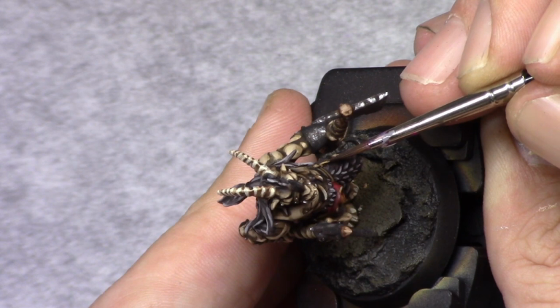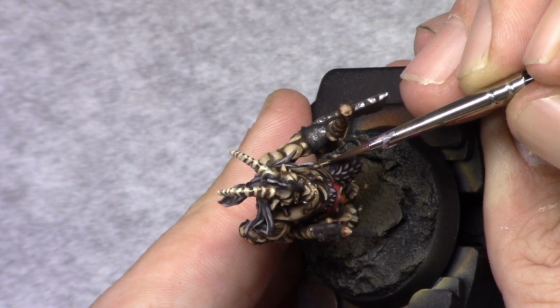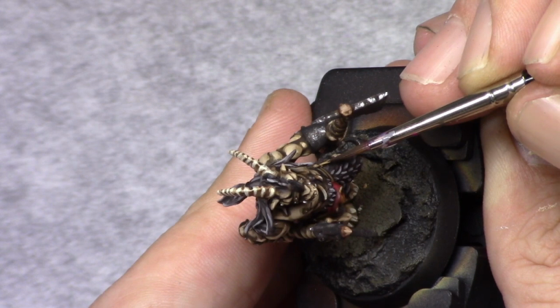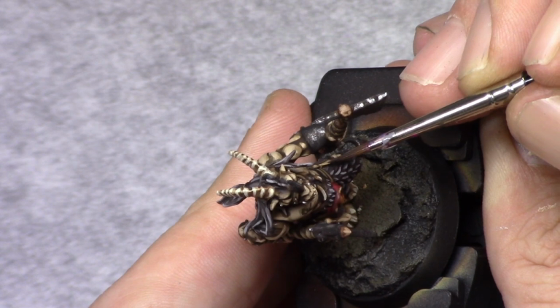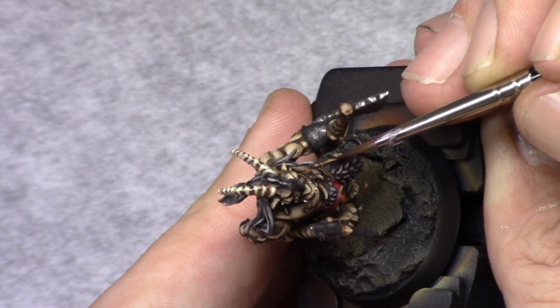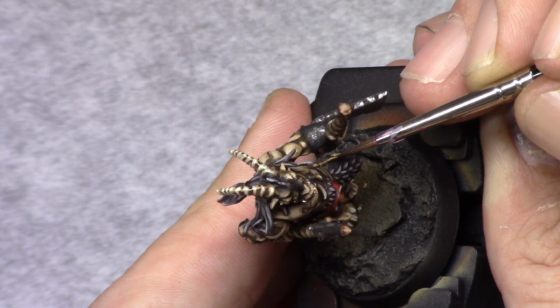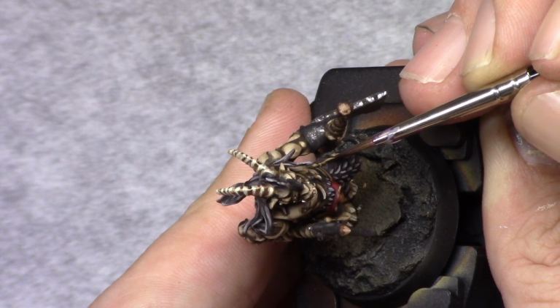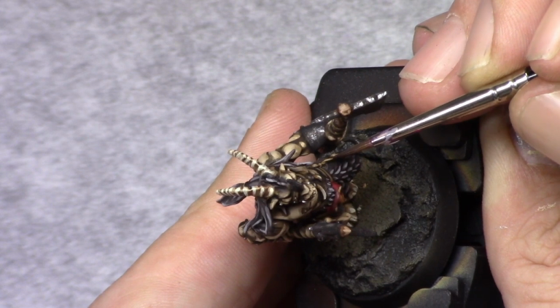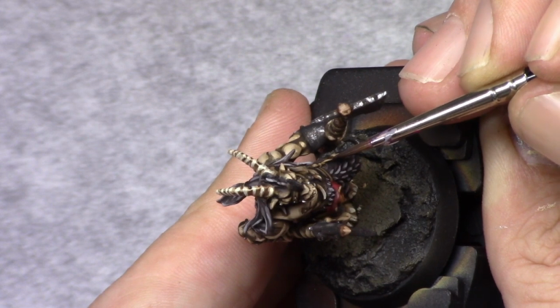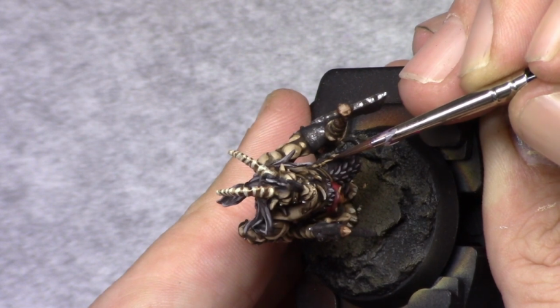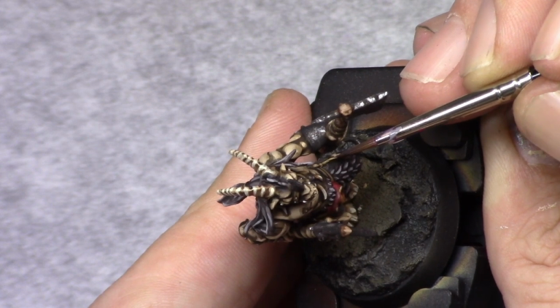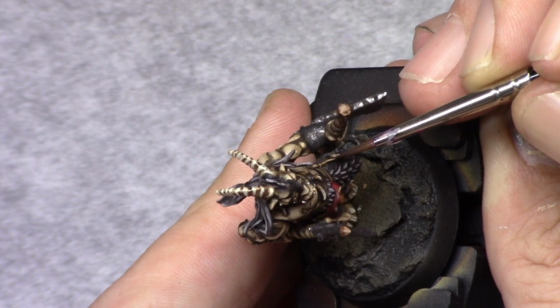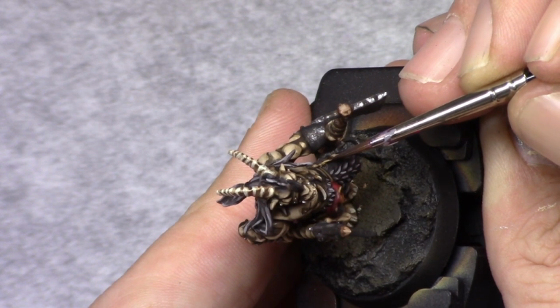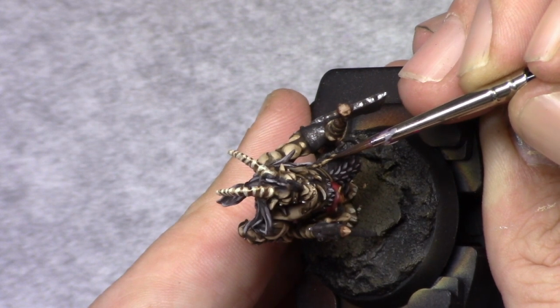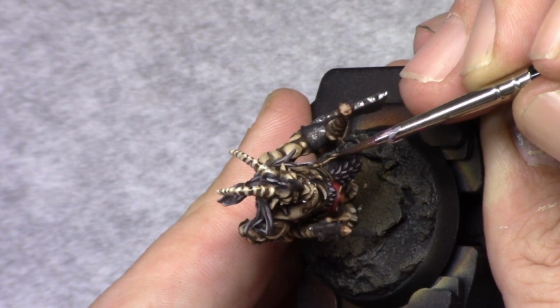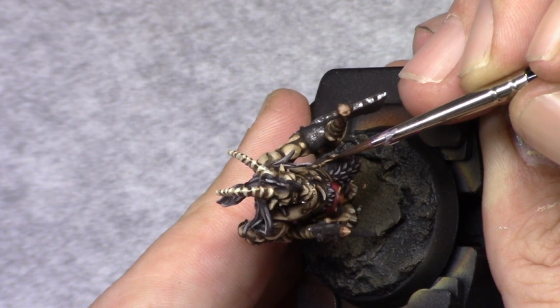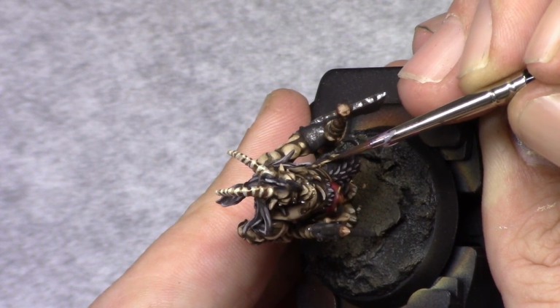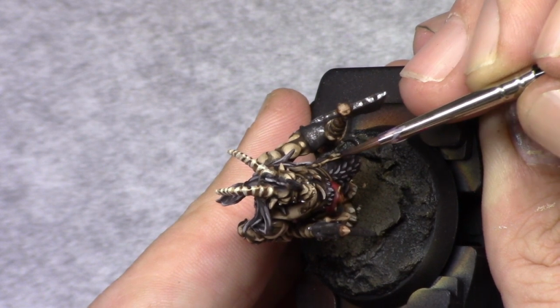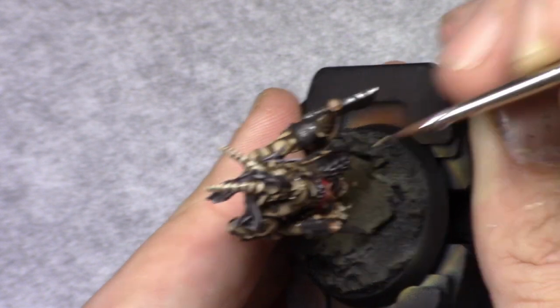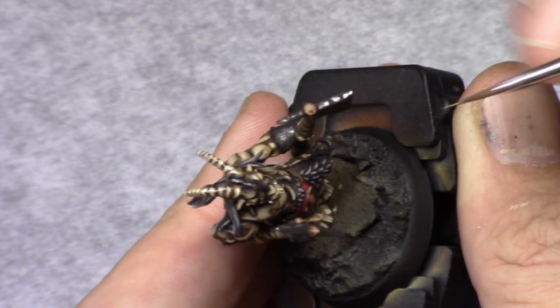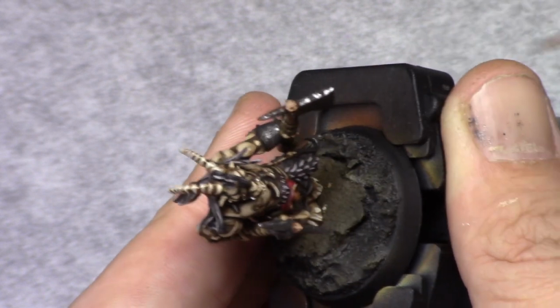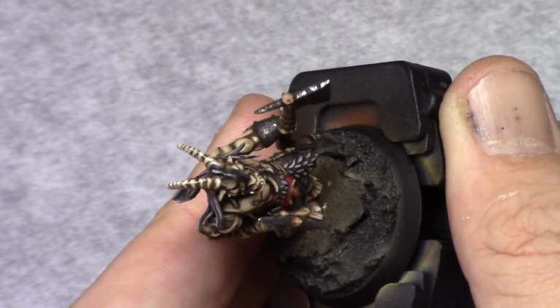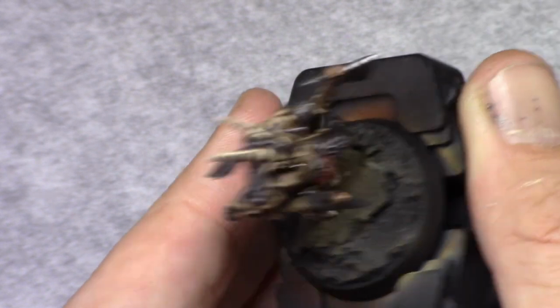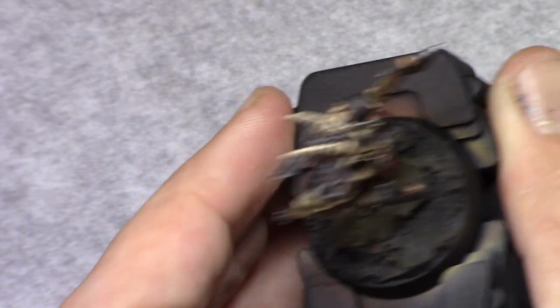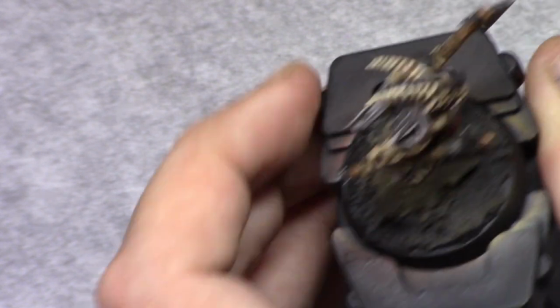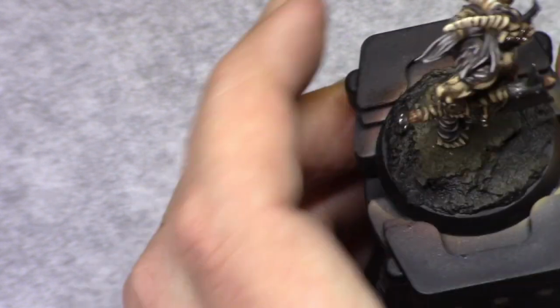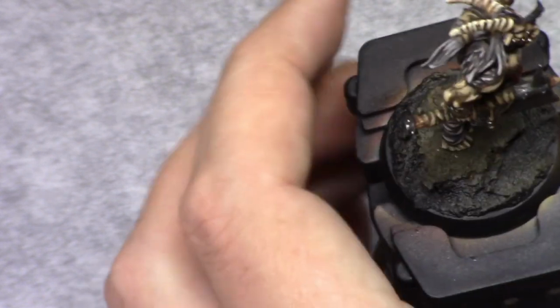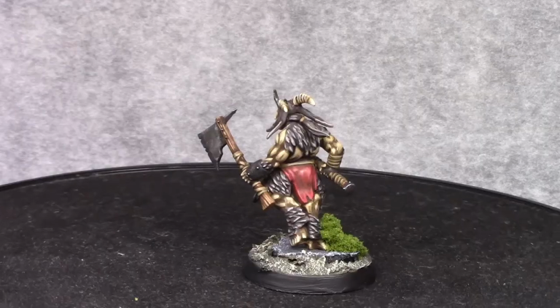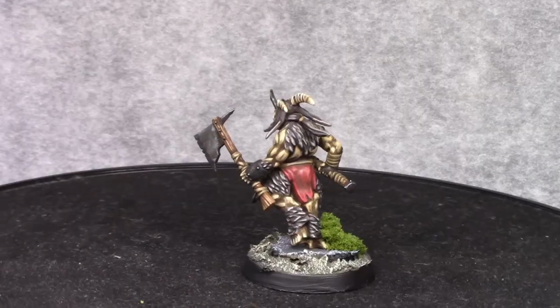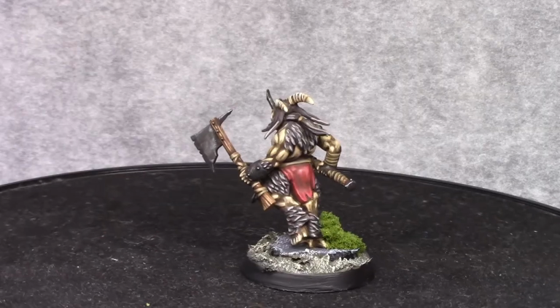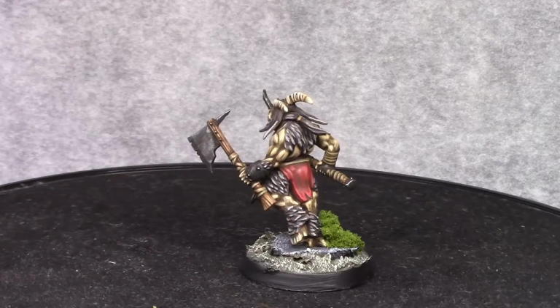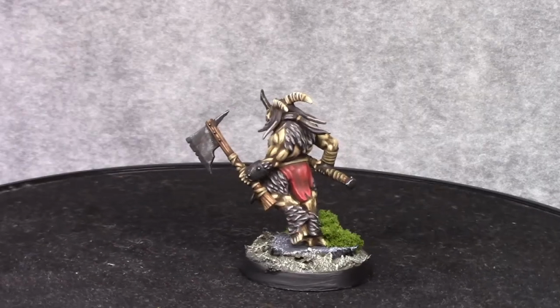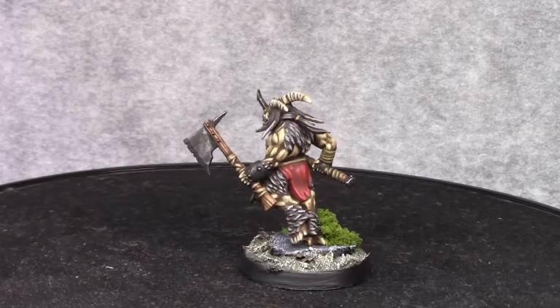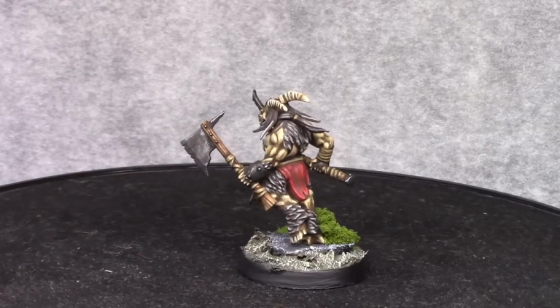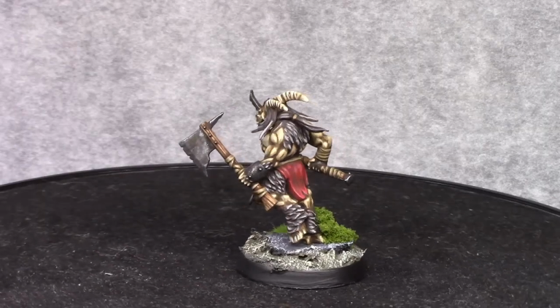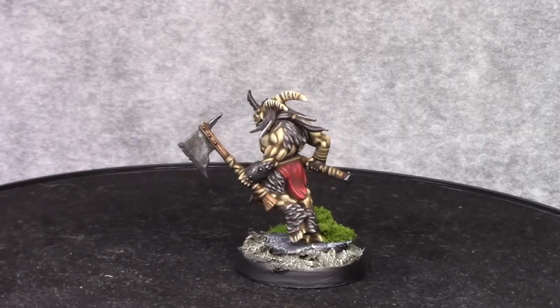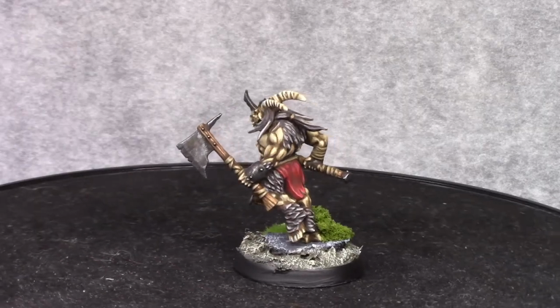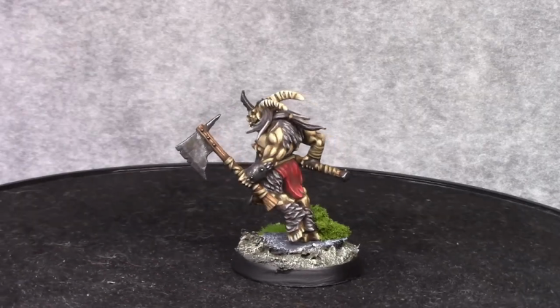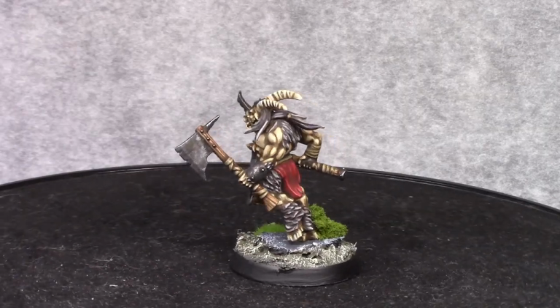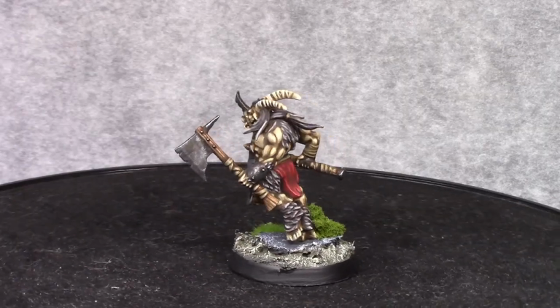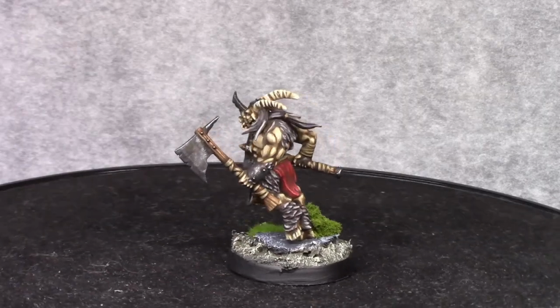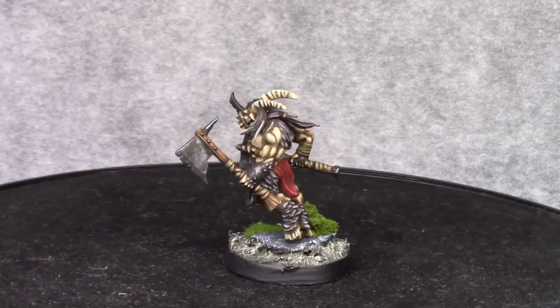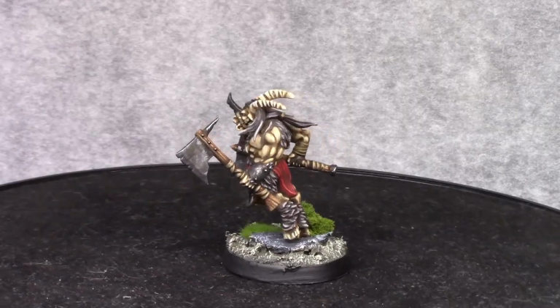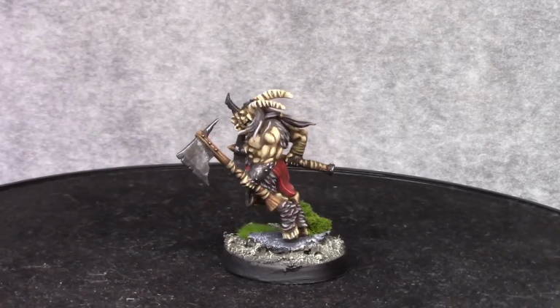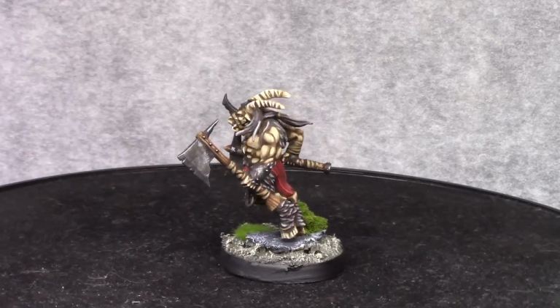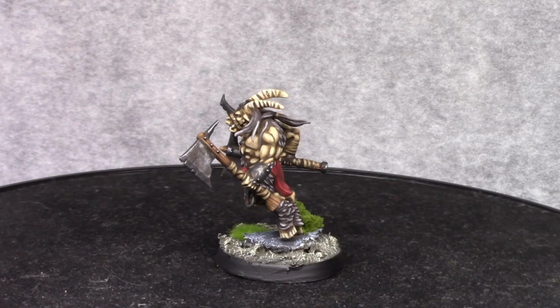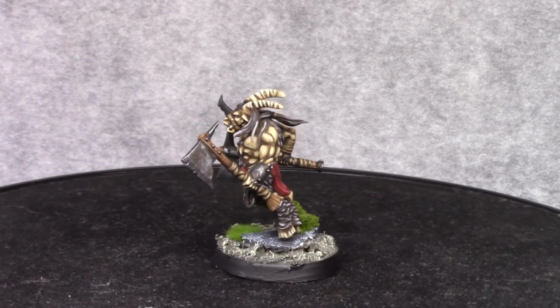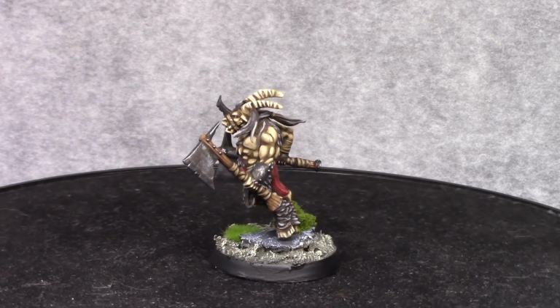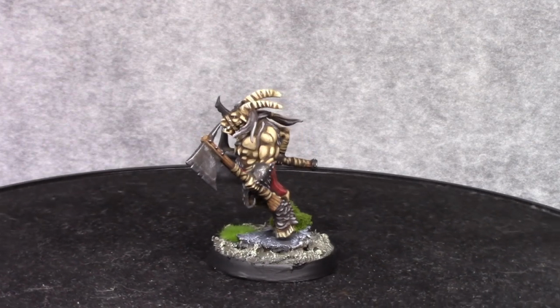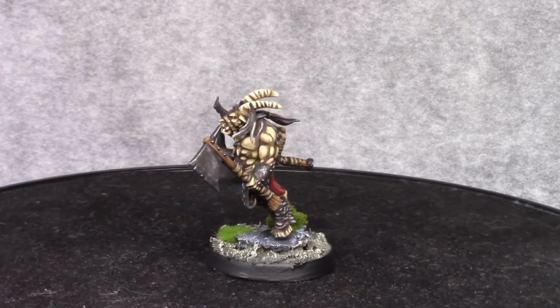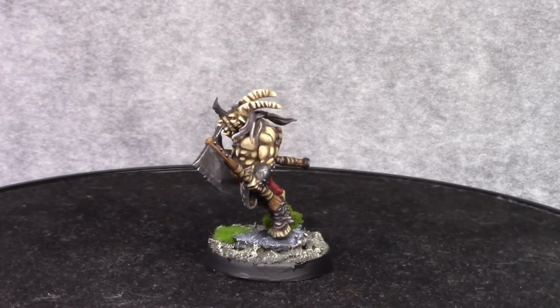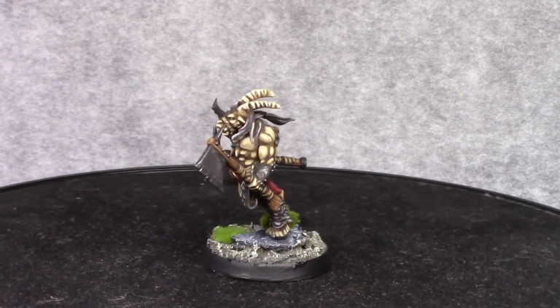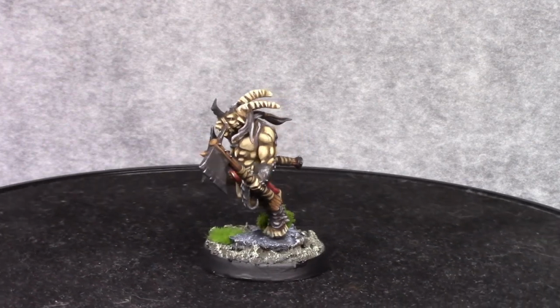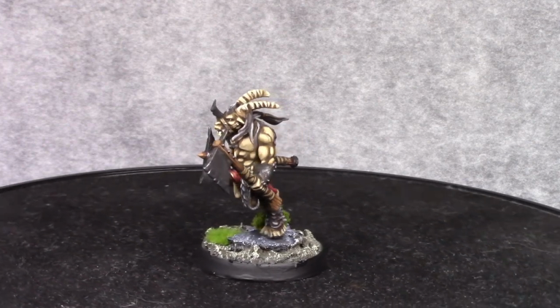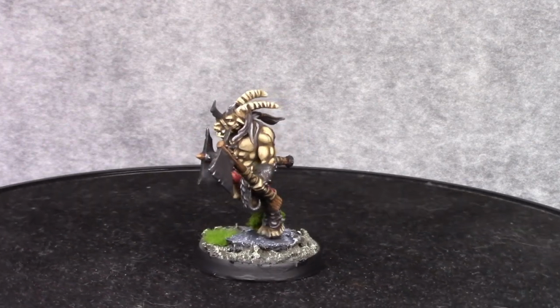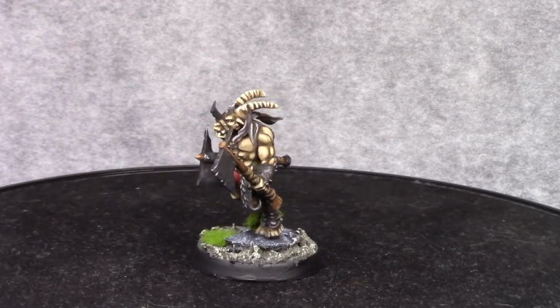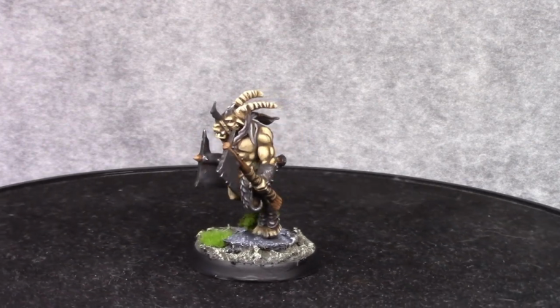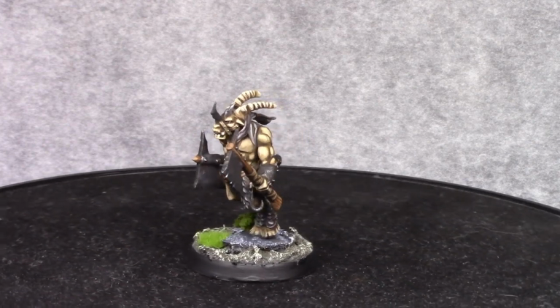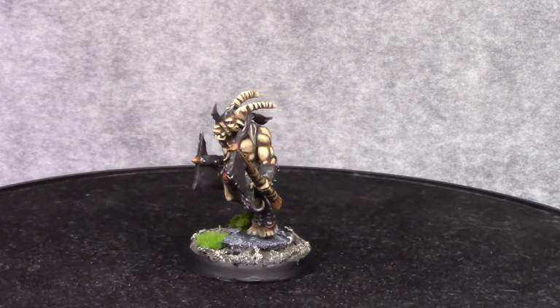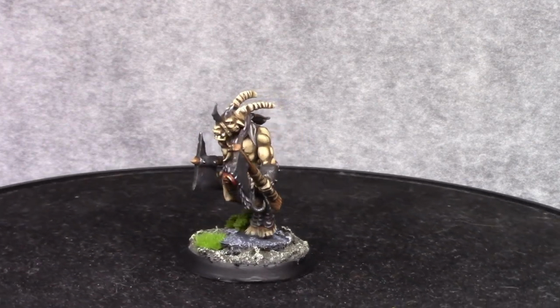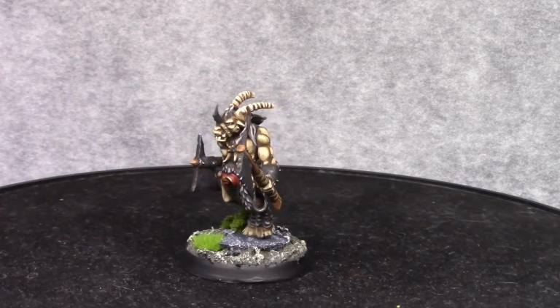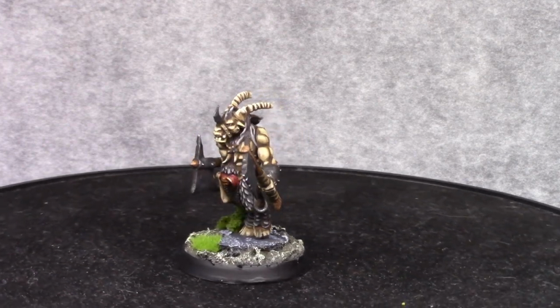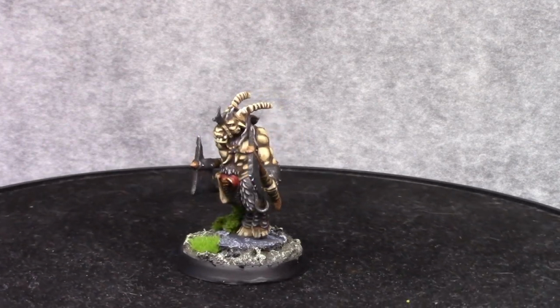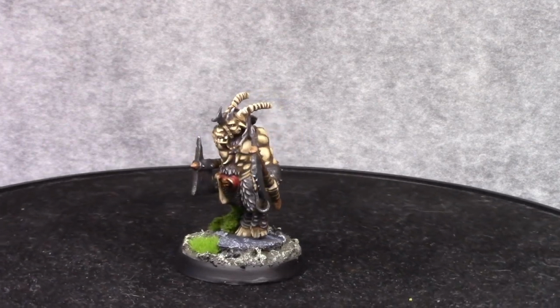After this layer I finished up the model by painting the eyes and finishing up the basing. And this is the end result.